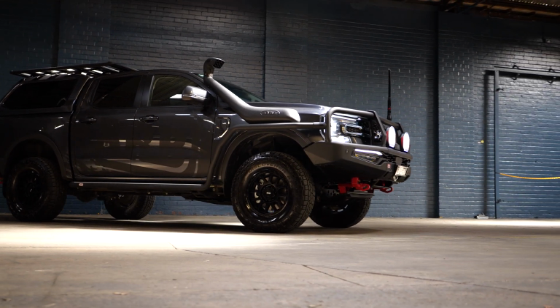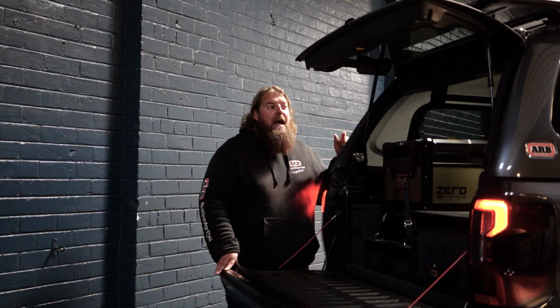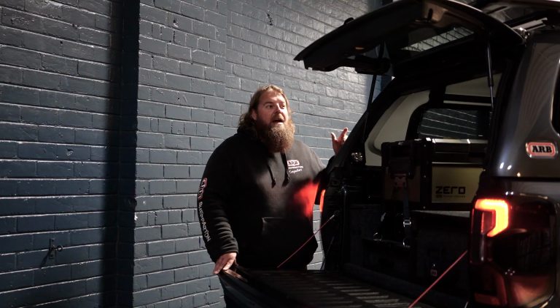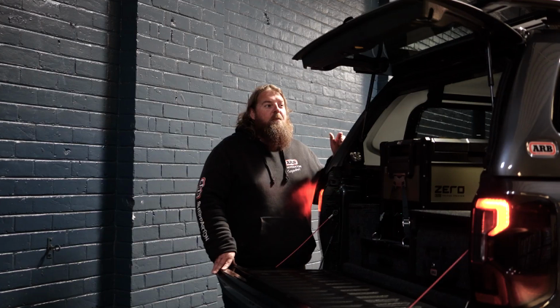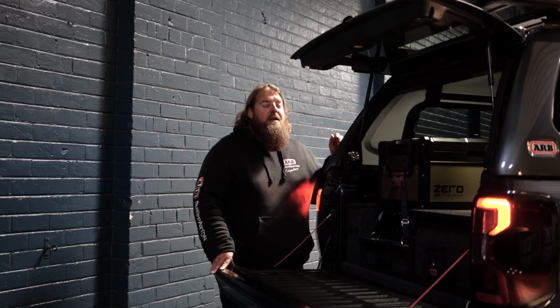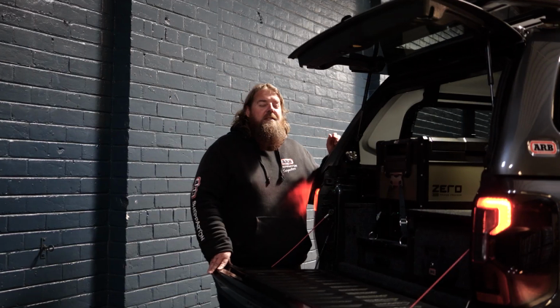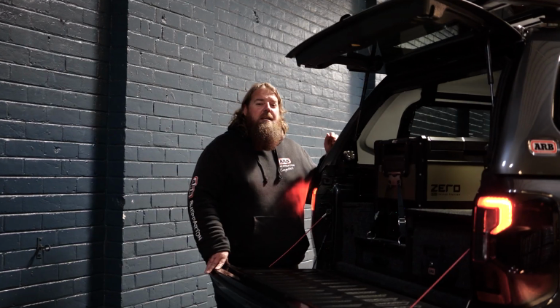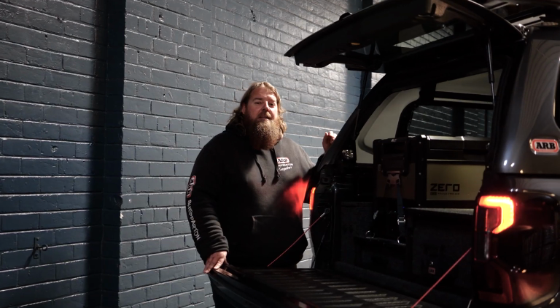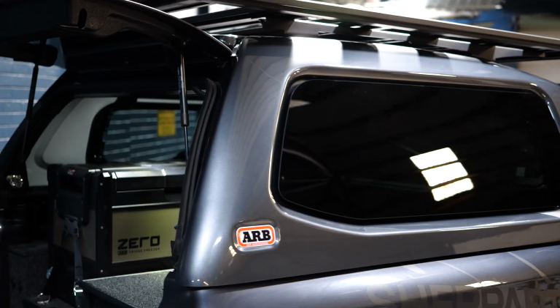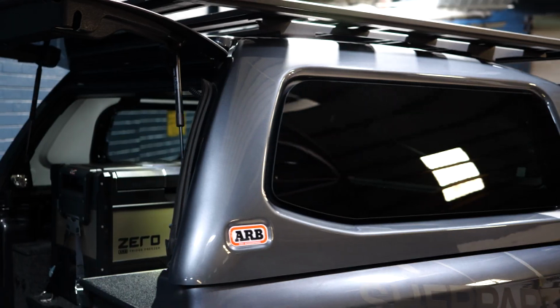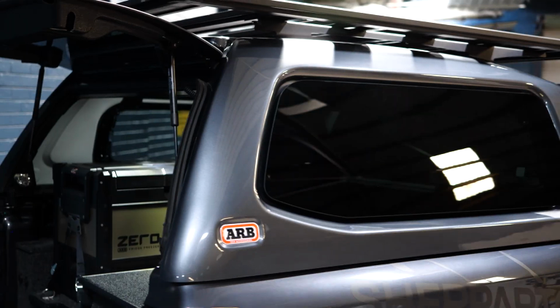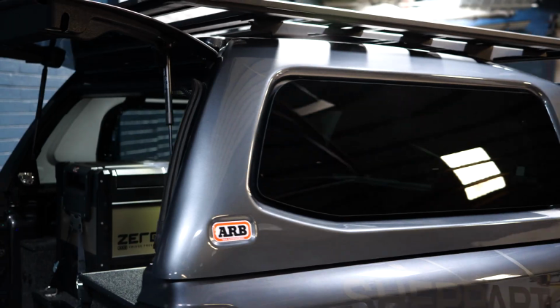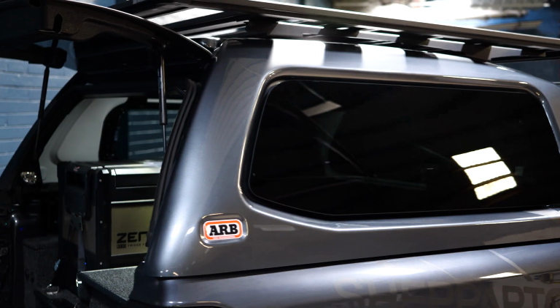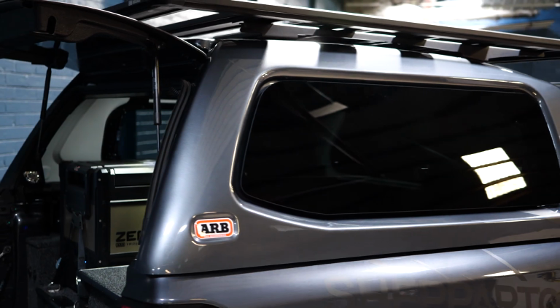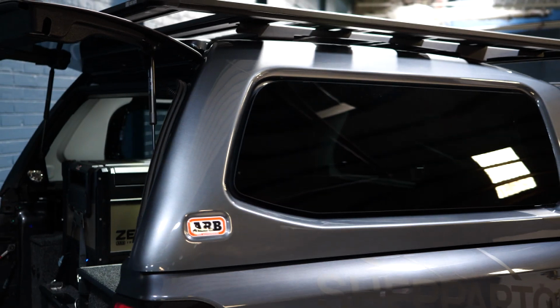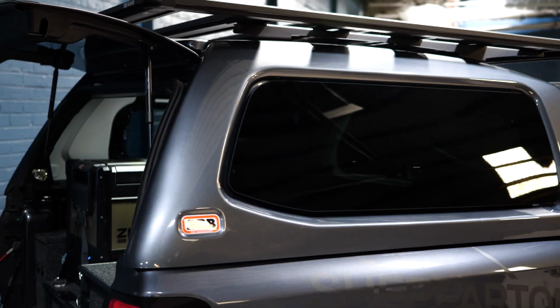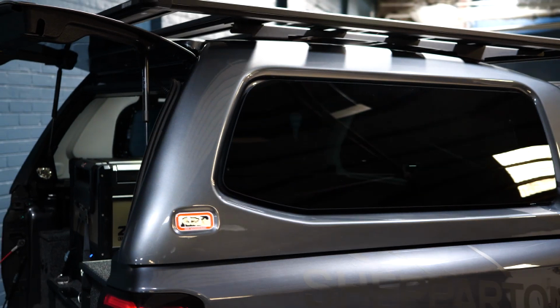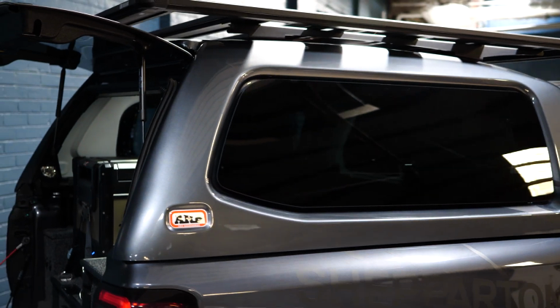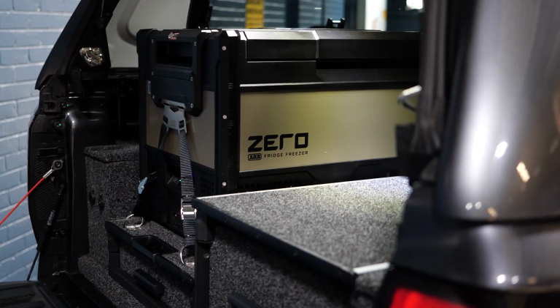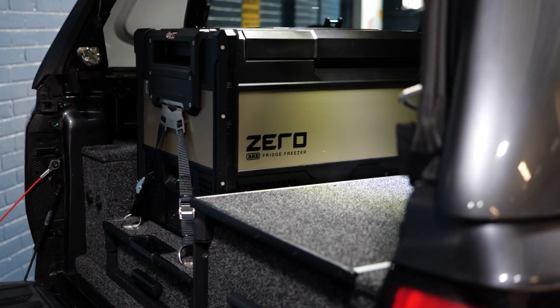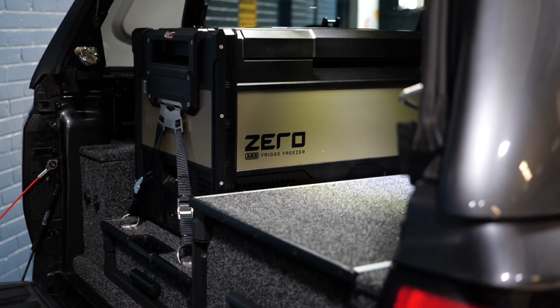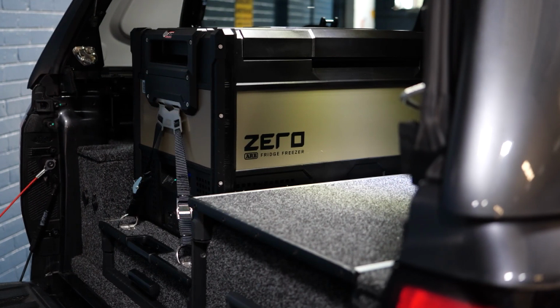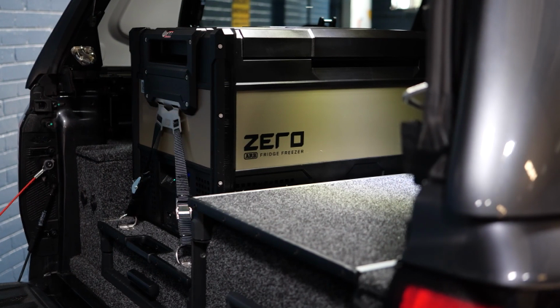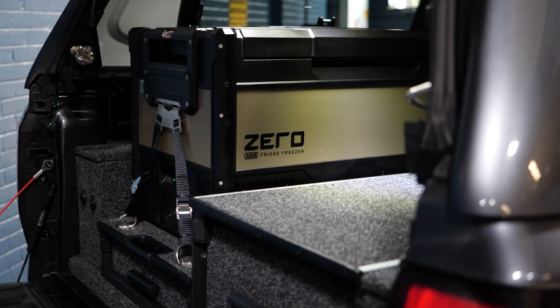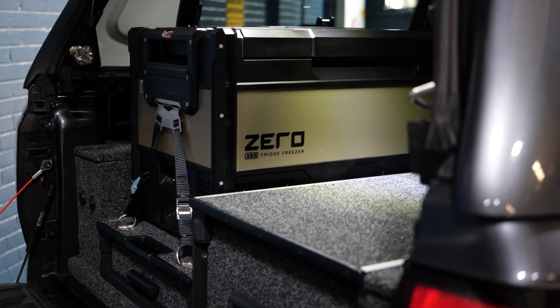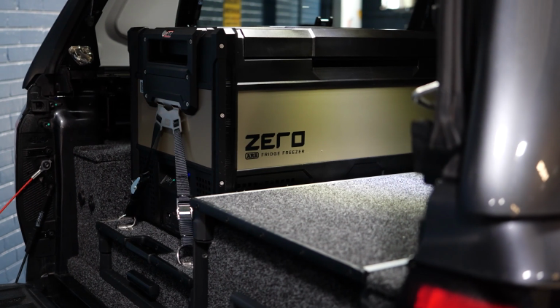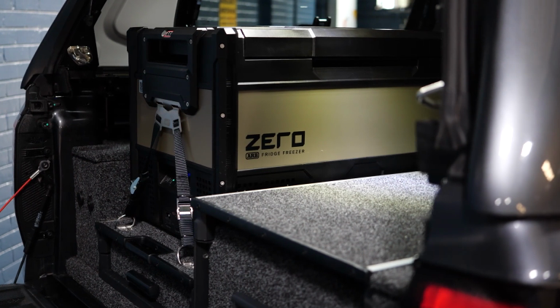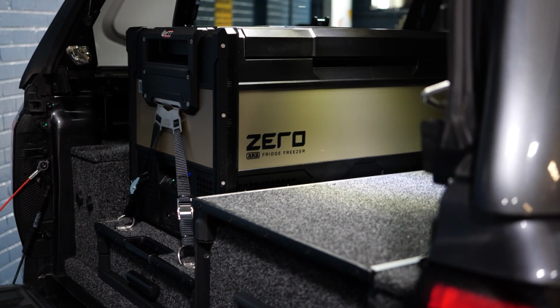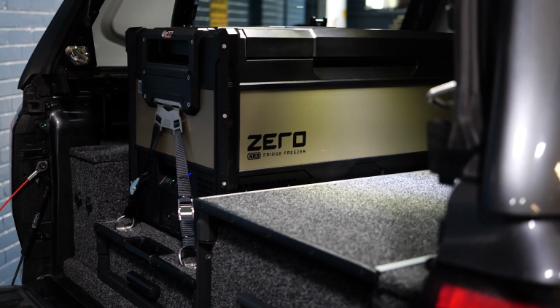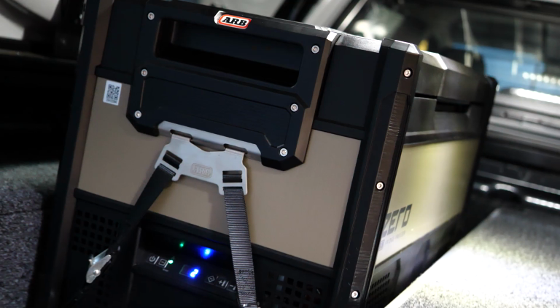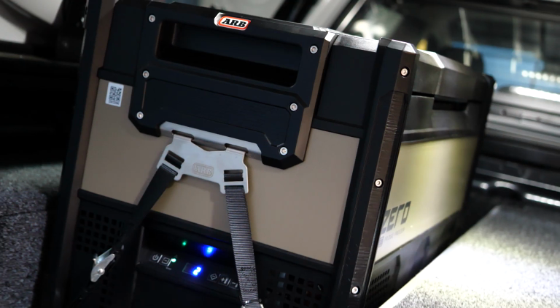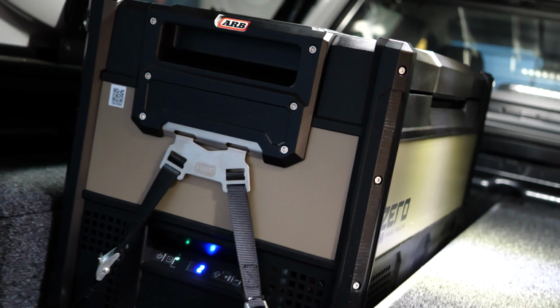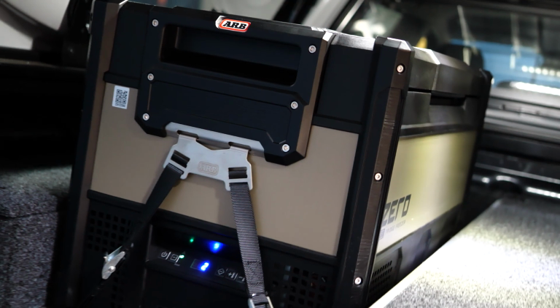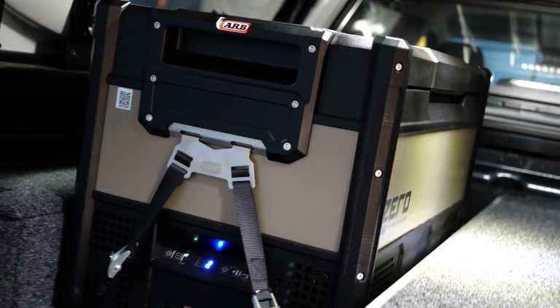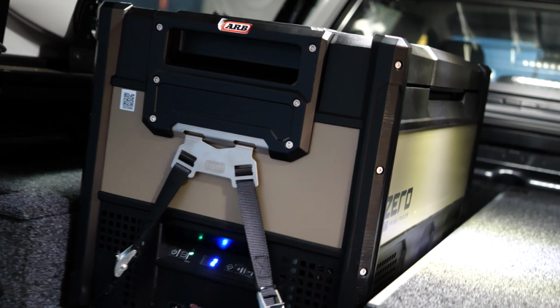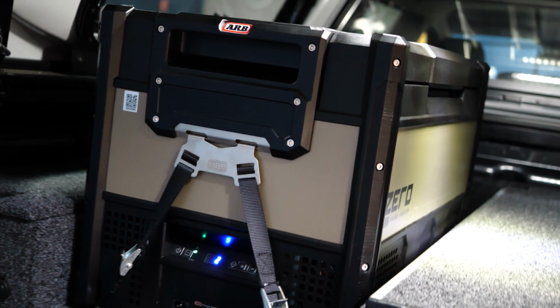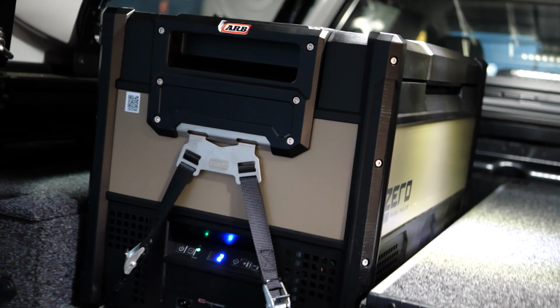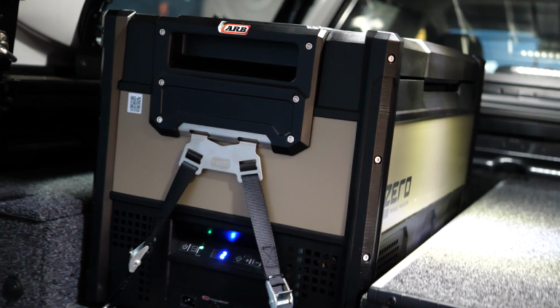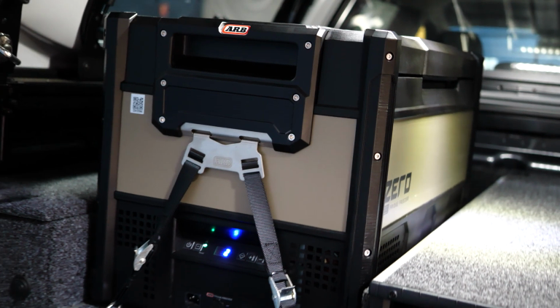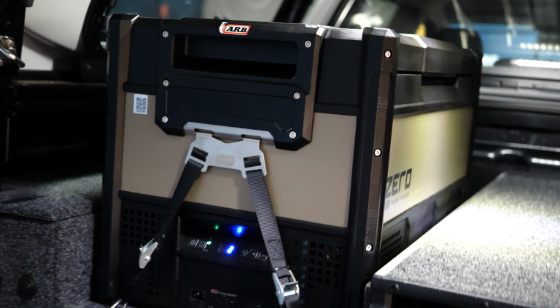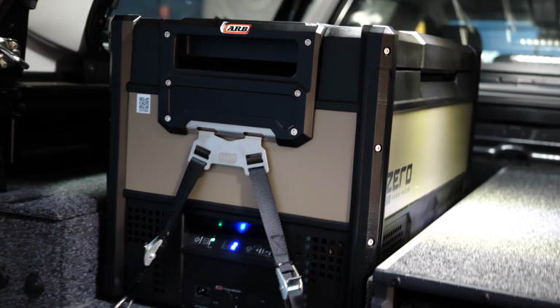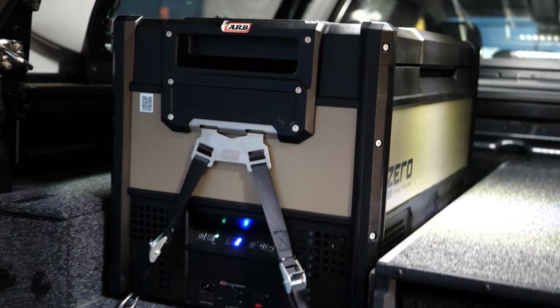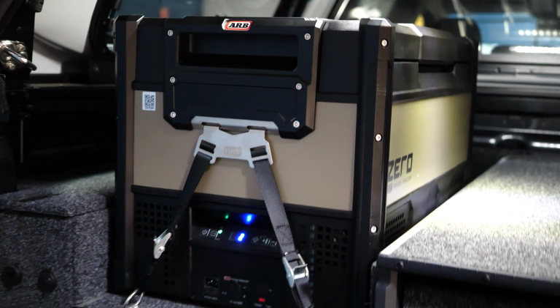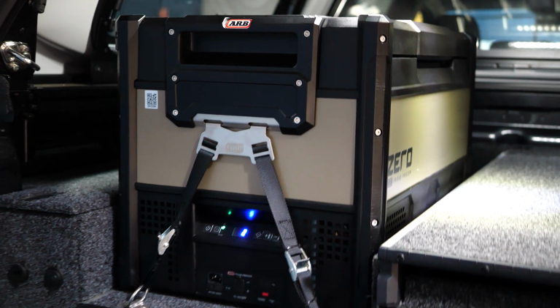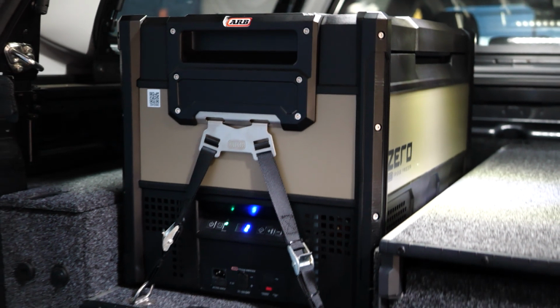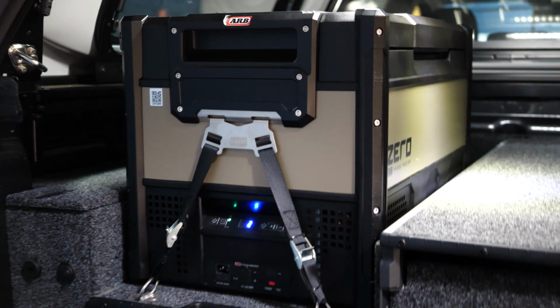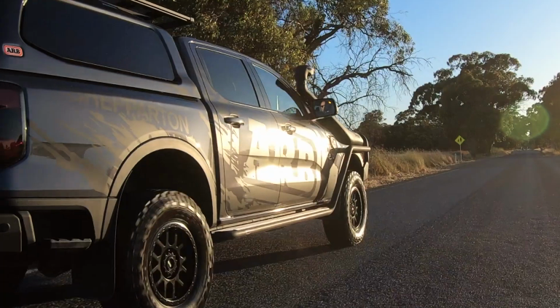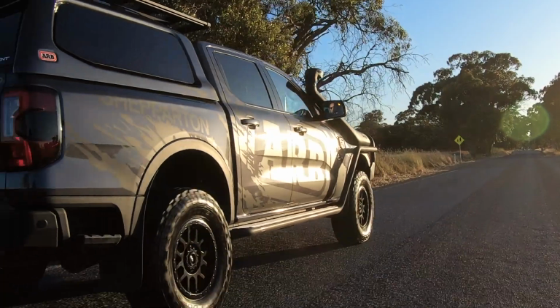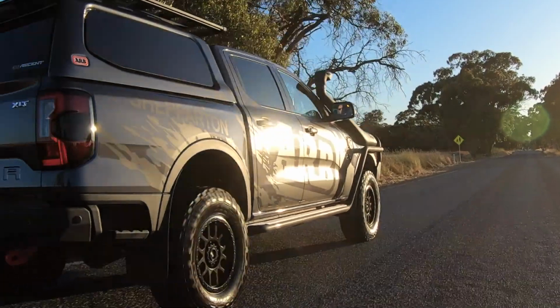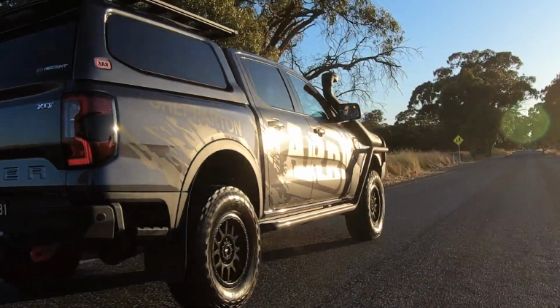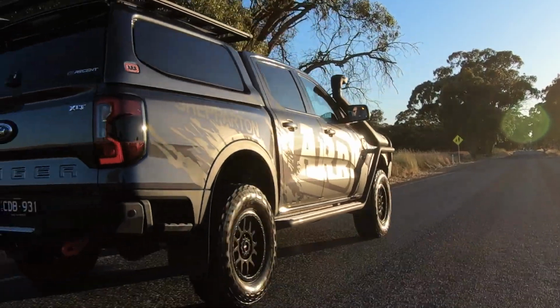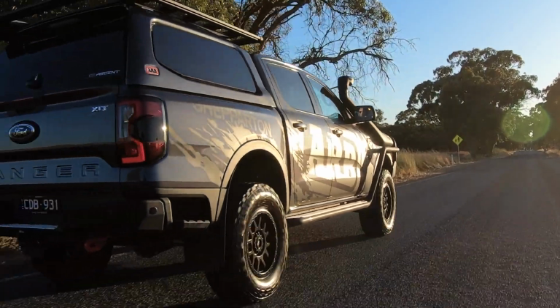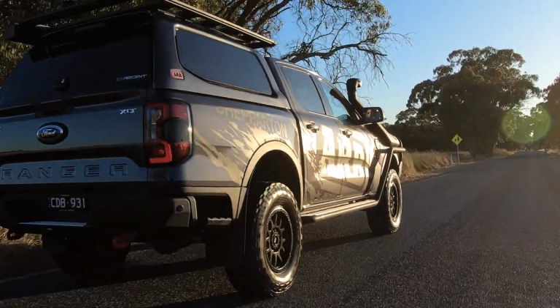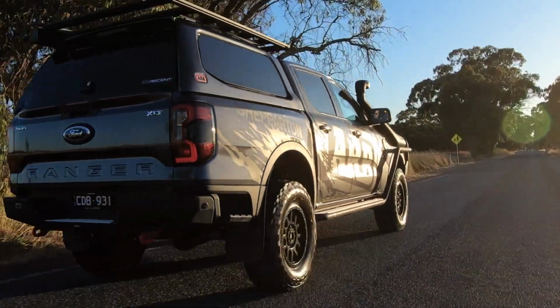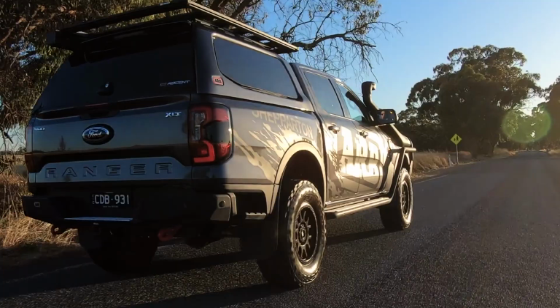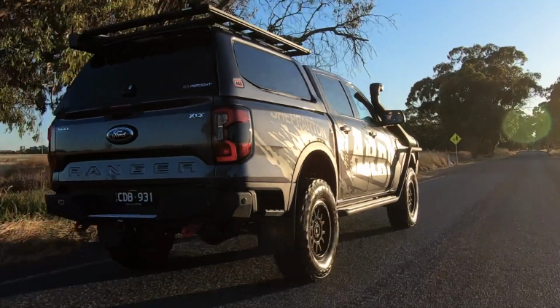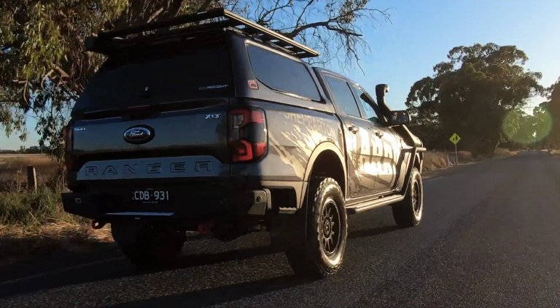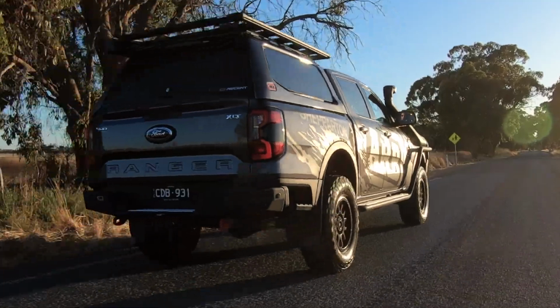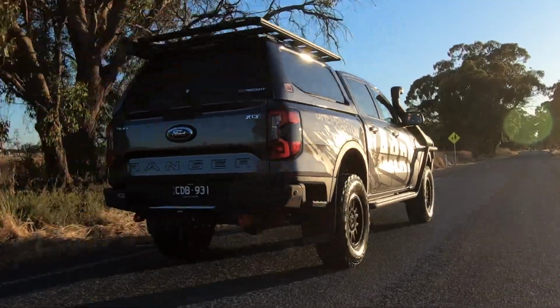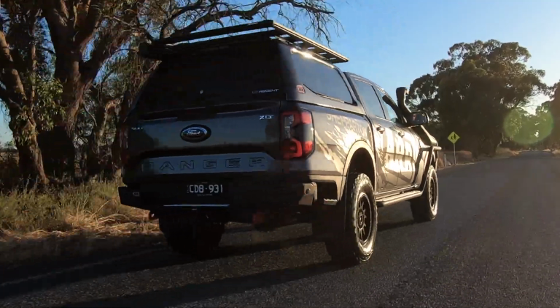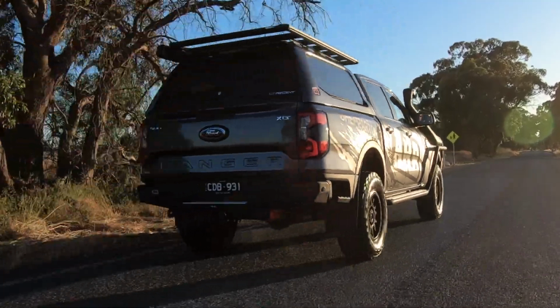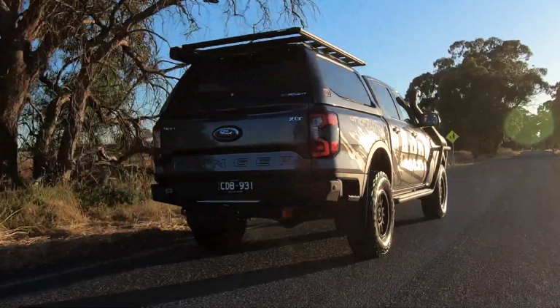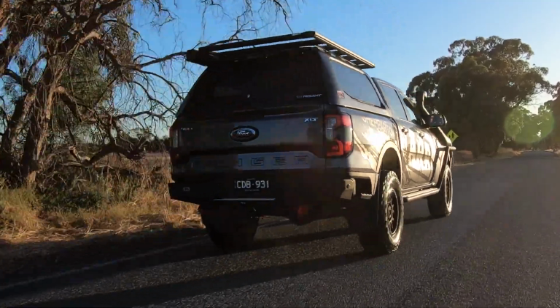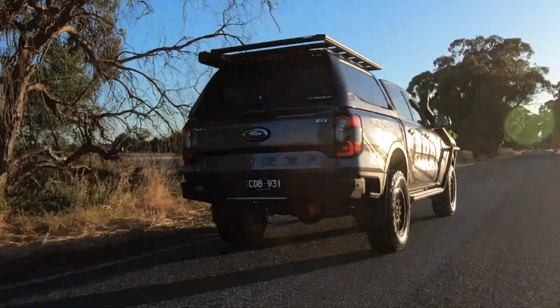For the memory makers: the ARB Ascent Canopy, the ARB Drawer System, ARB Fridge Freezer, and the next generation Rear Step Bar.